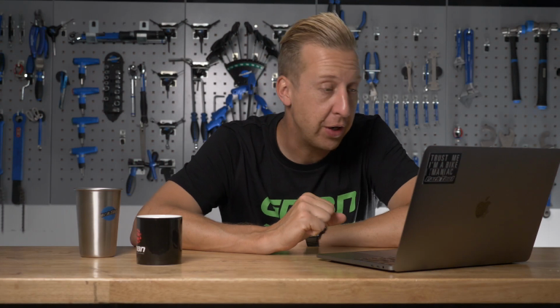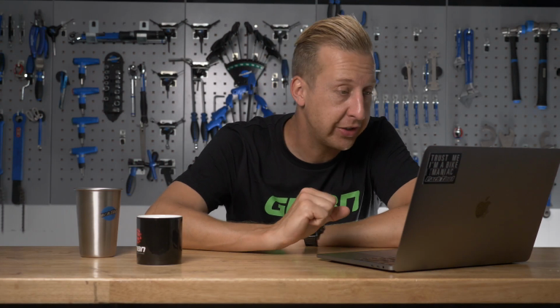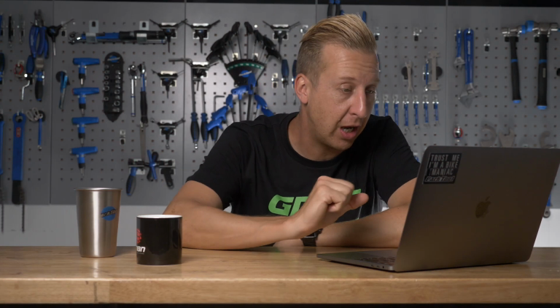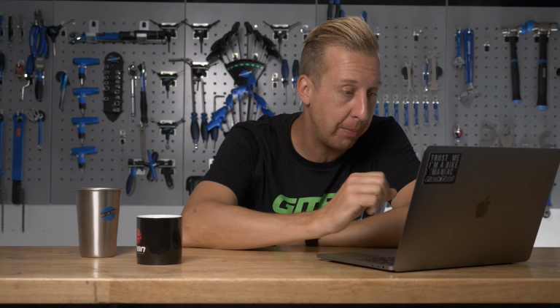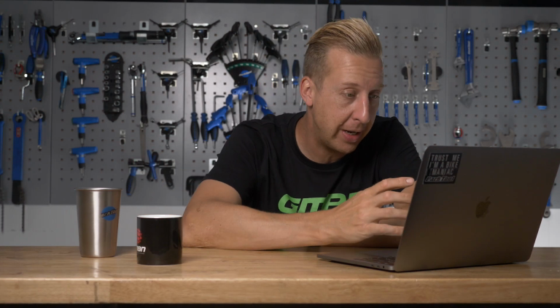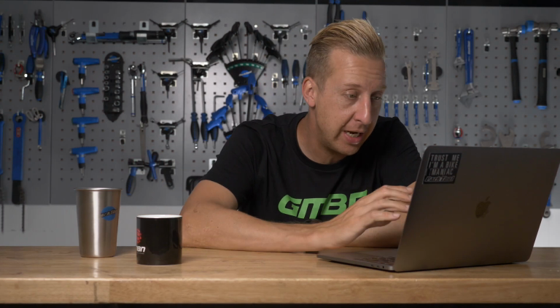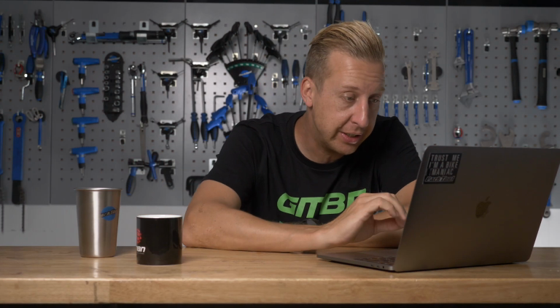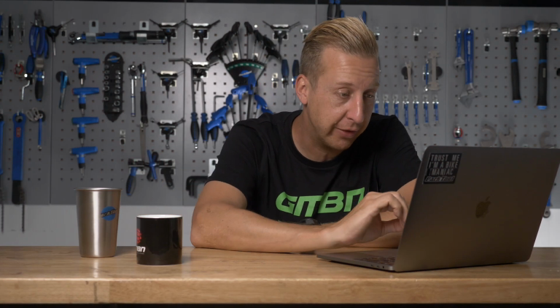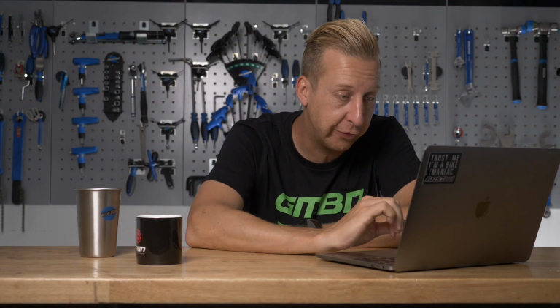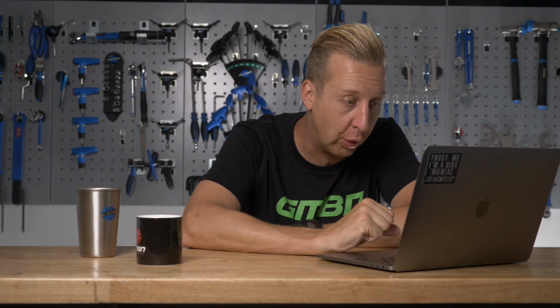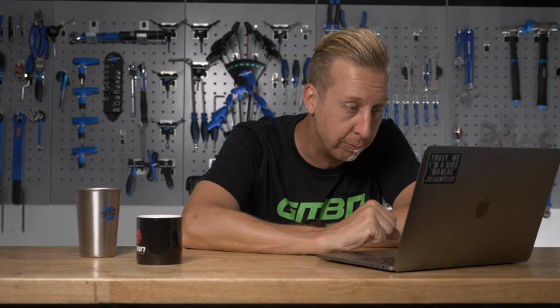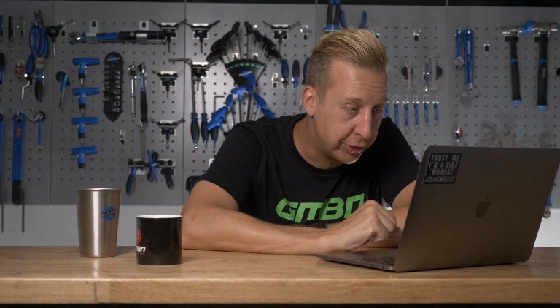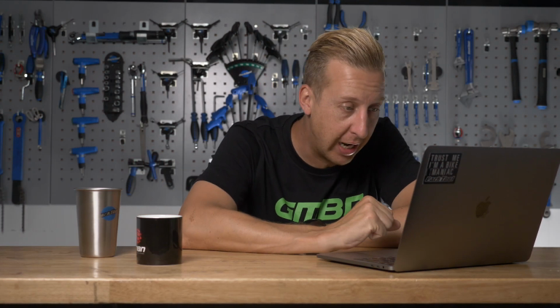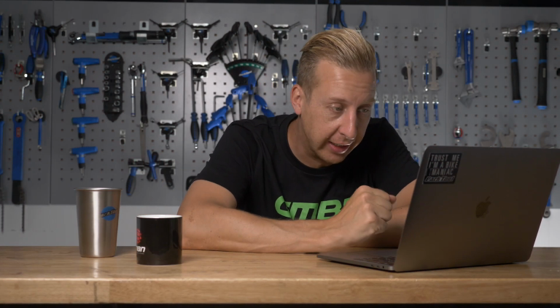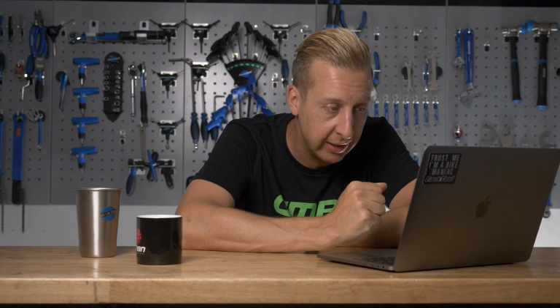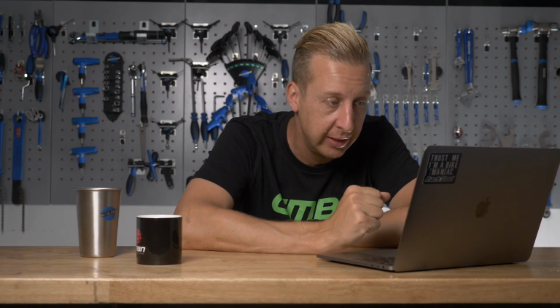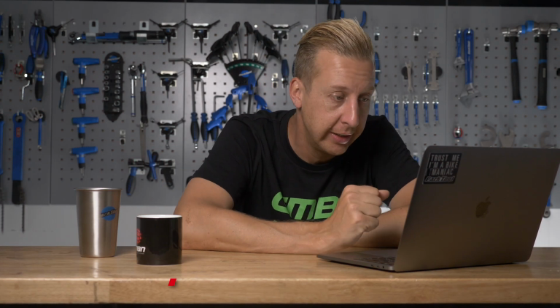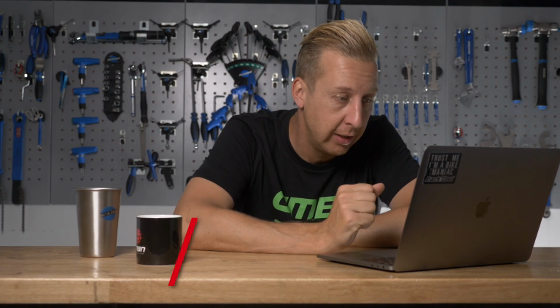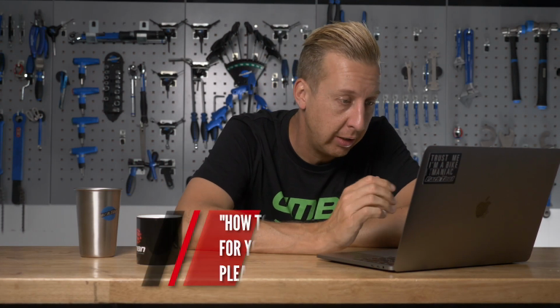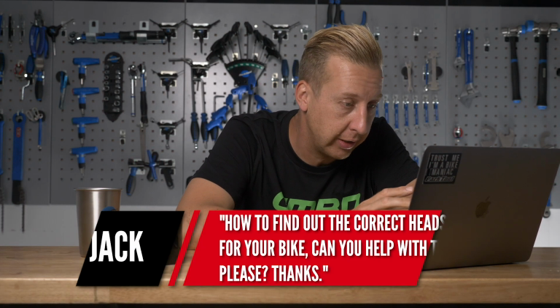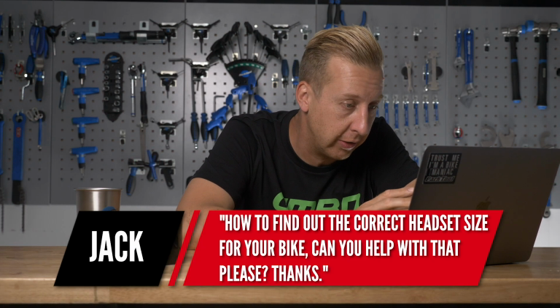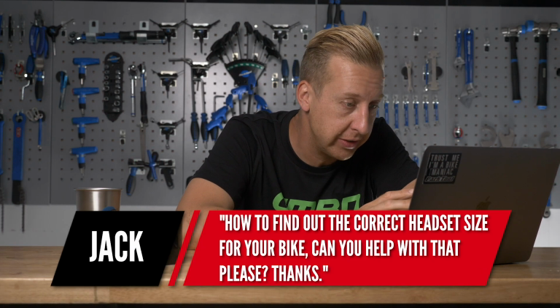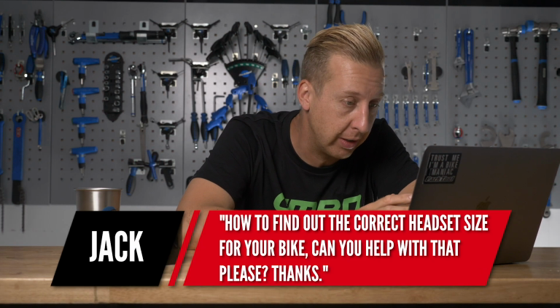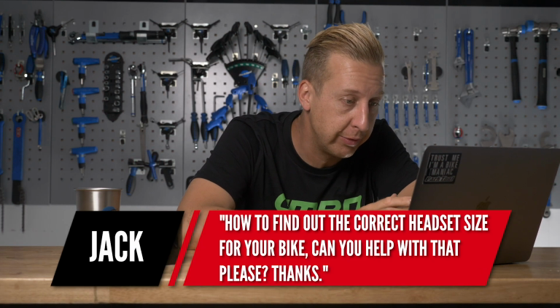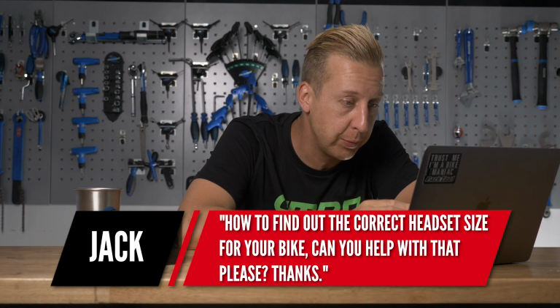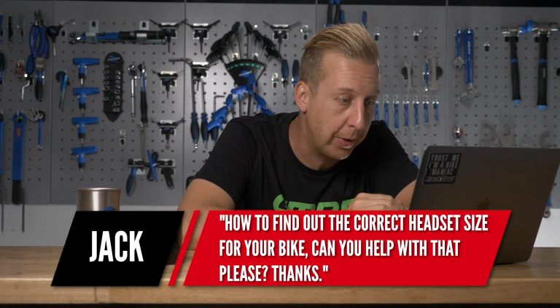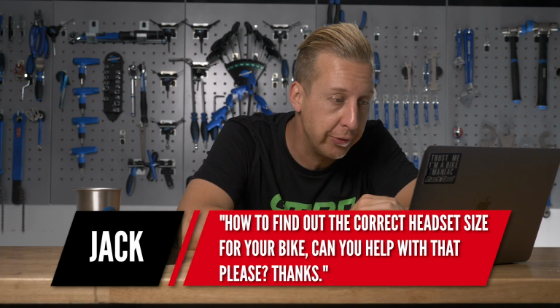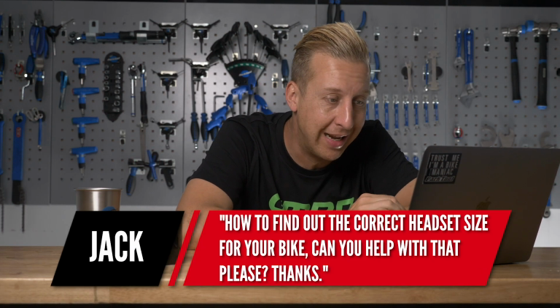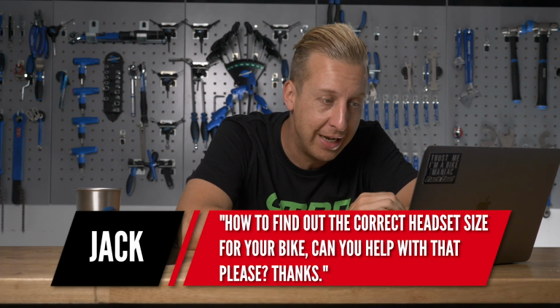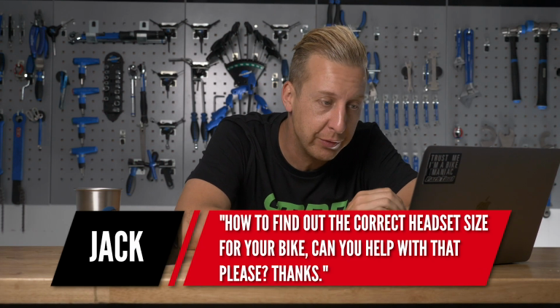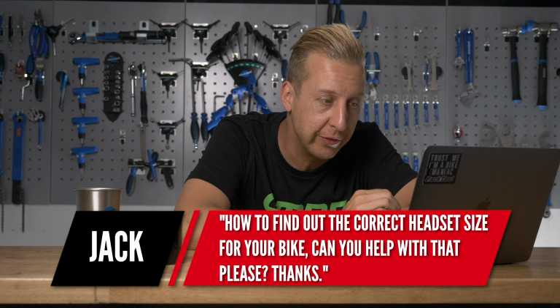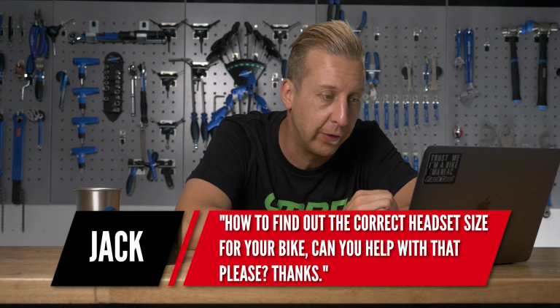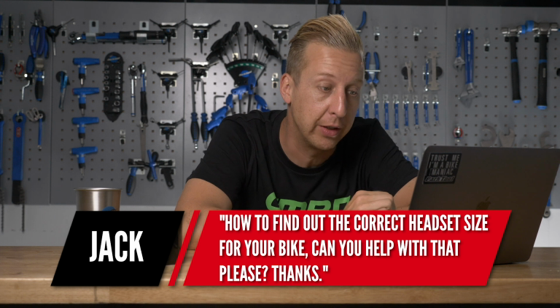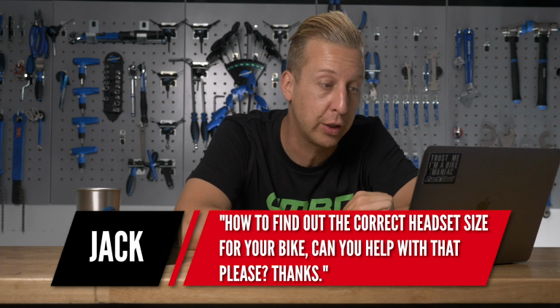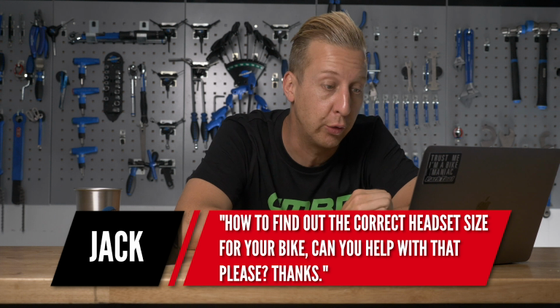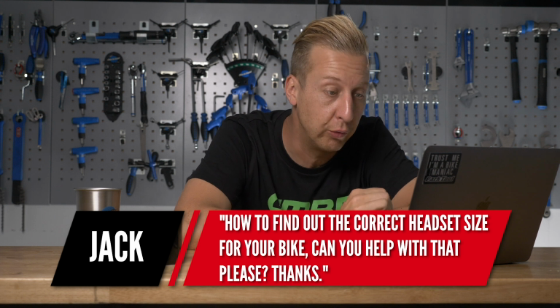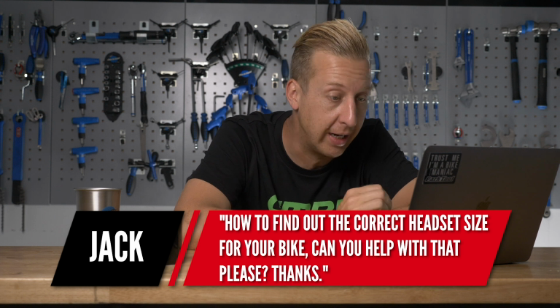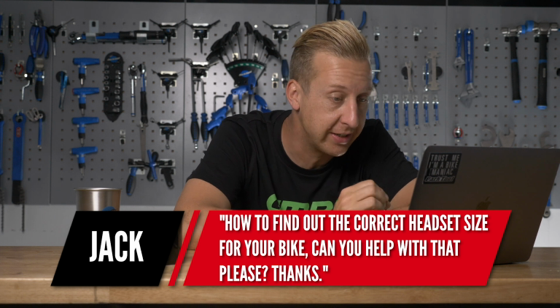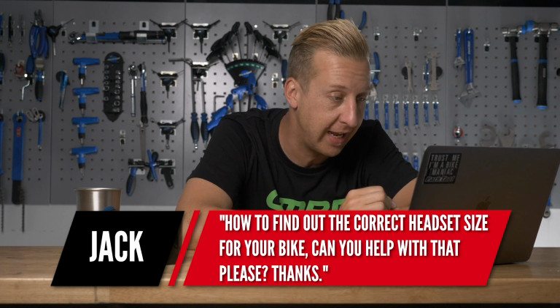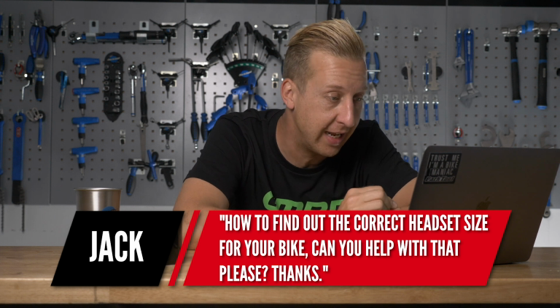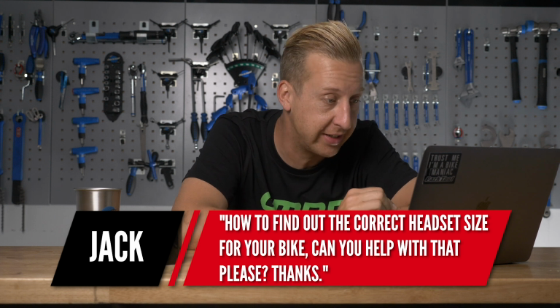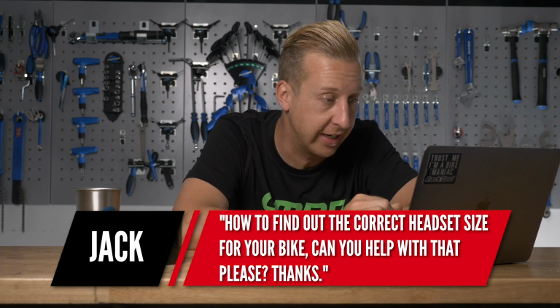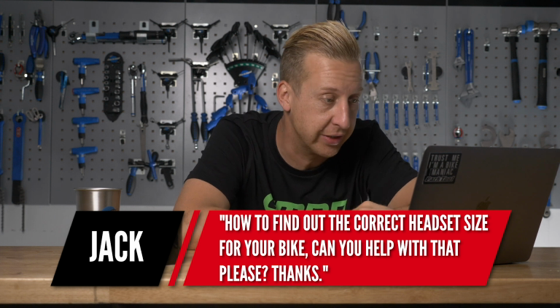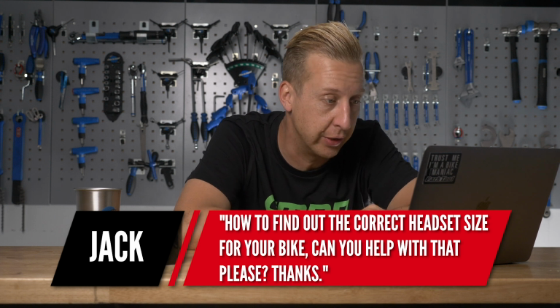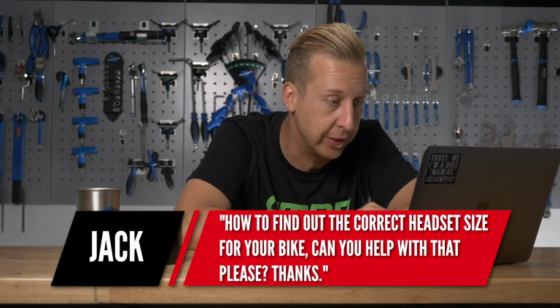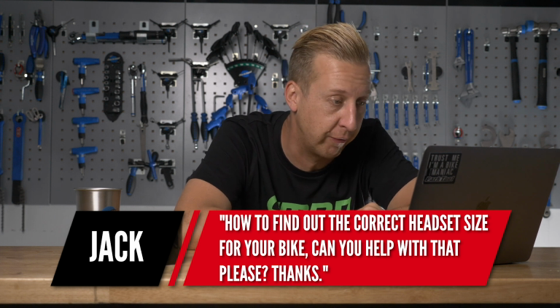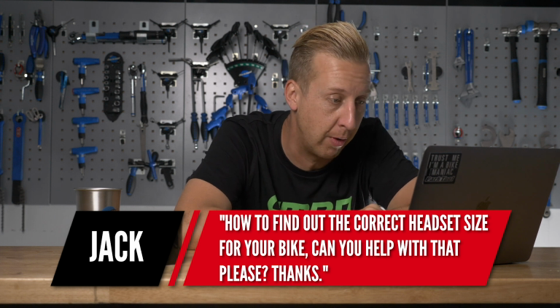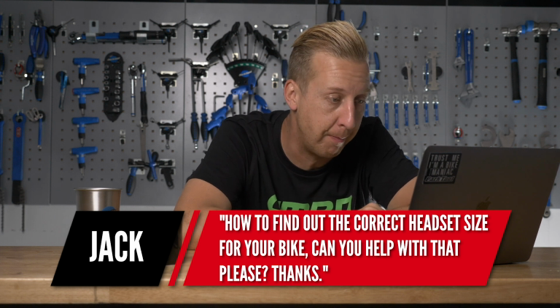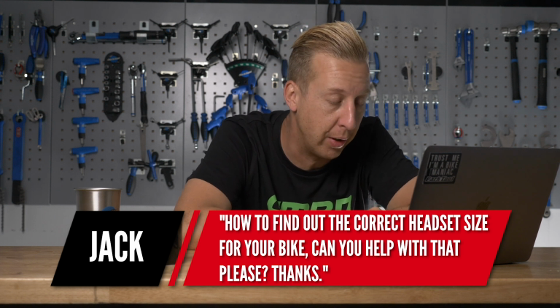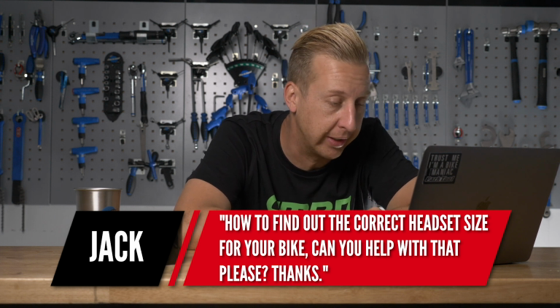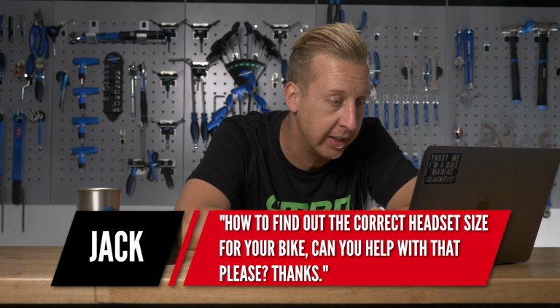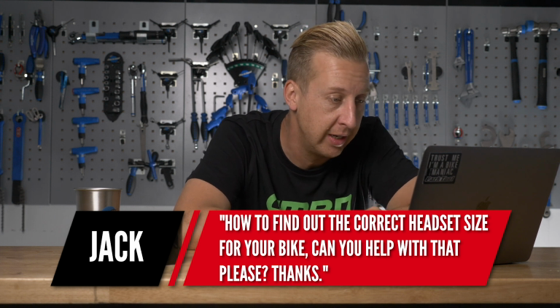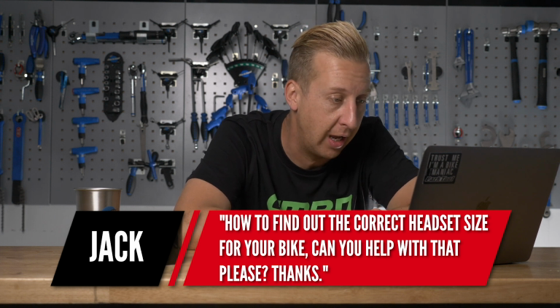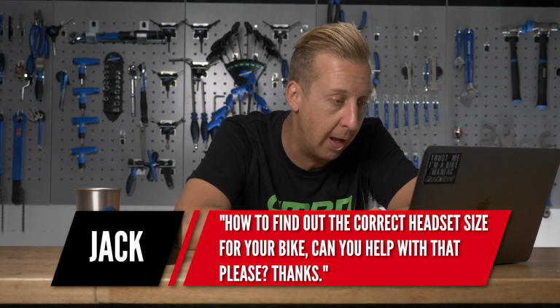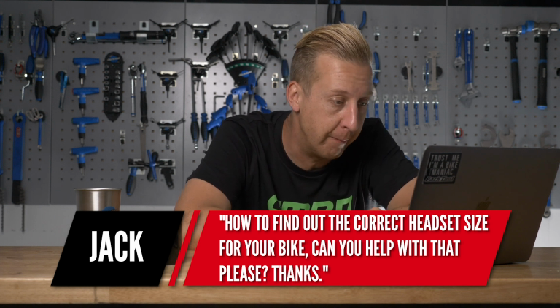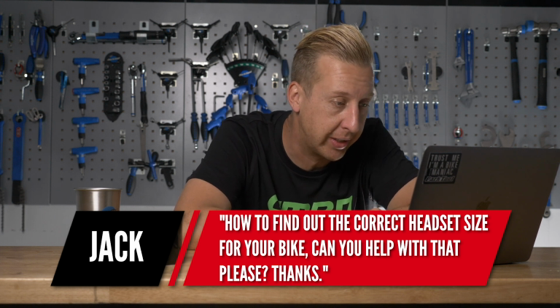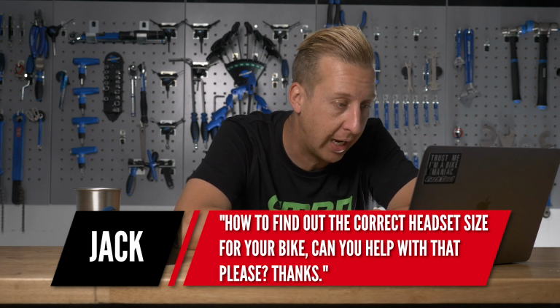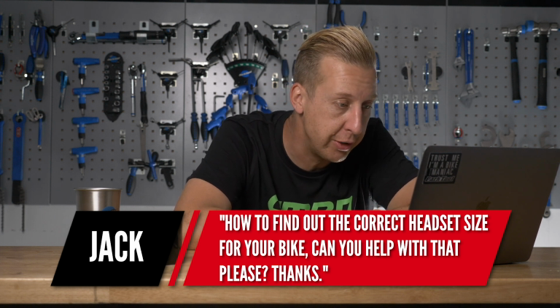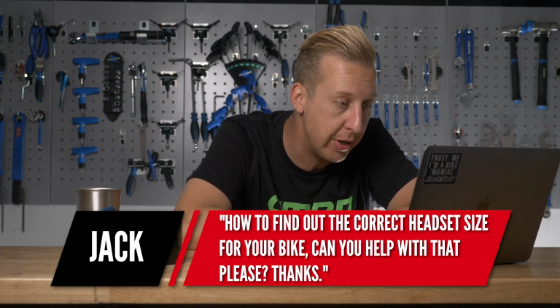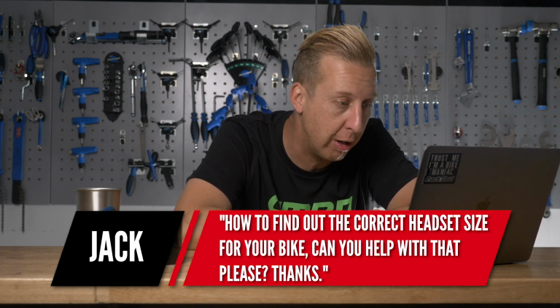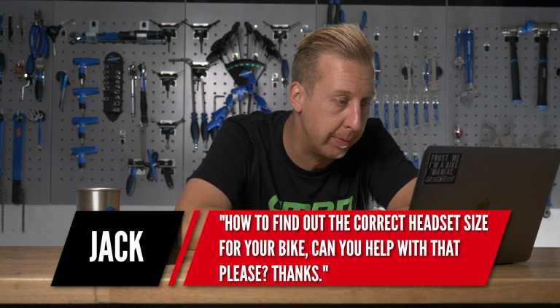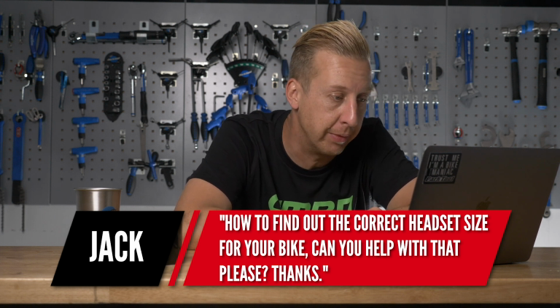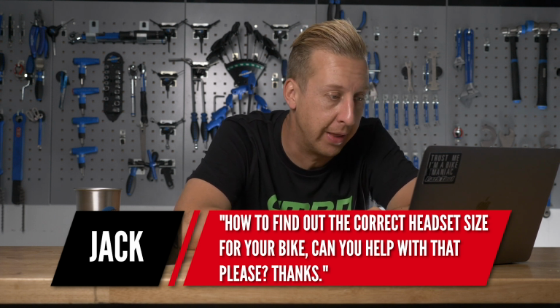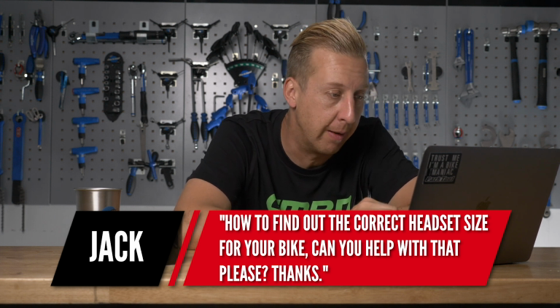First up is from Jack: I'm just wondering how to find the correct headset size for my bike. Can you help me with that?